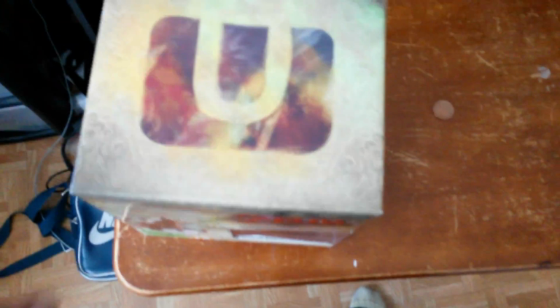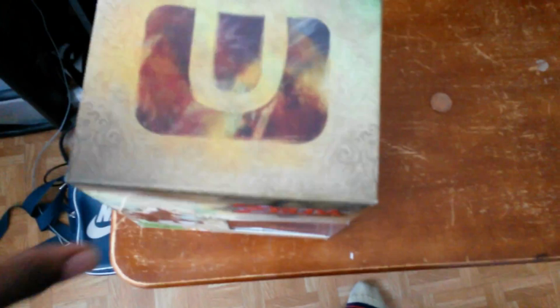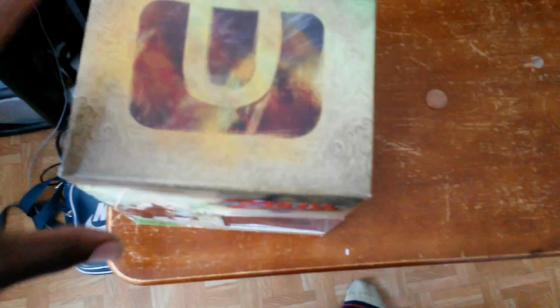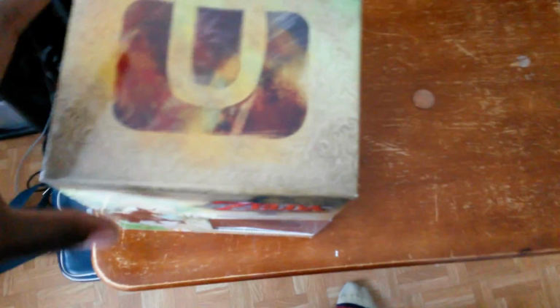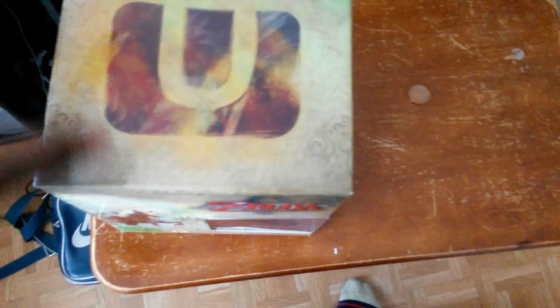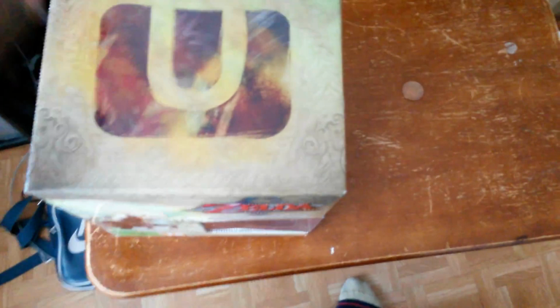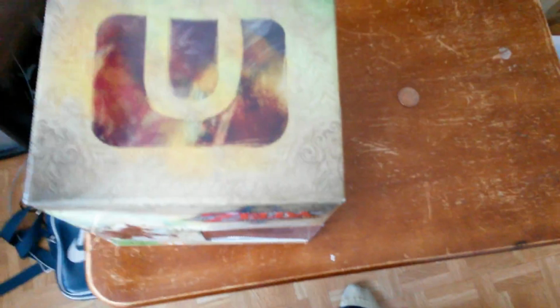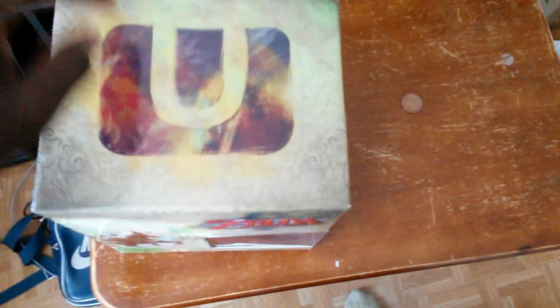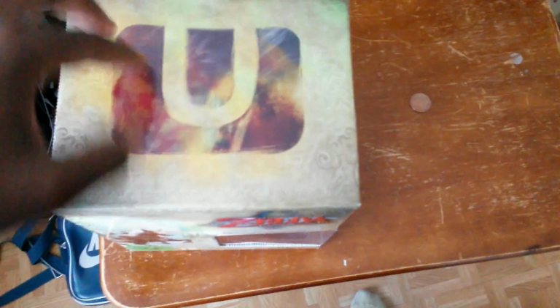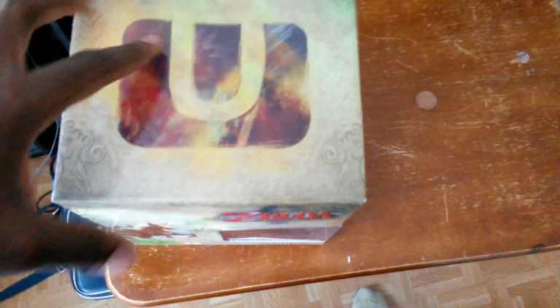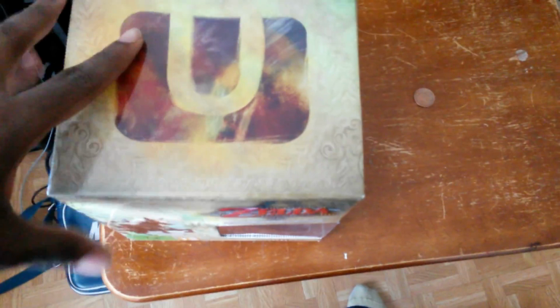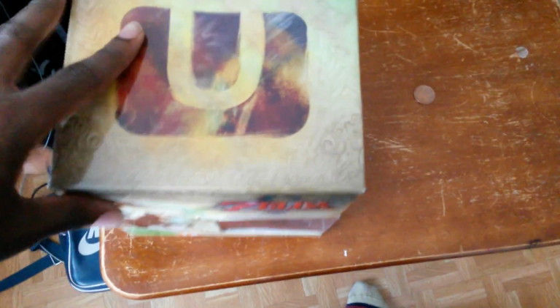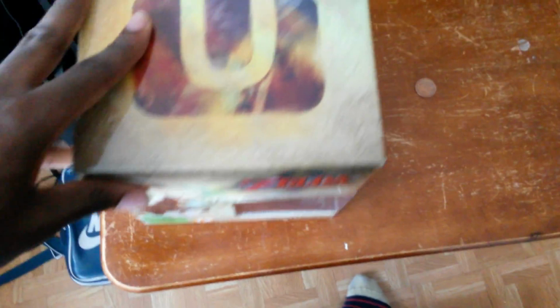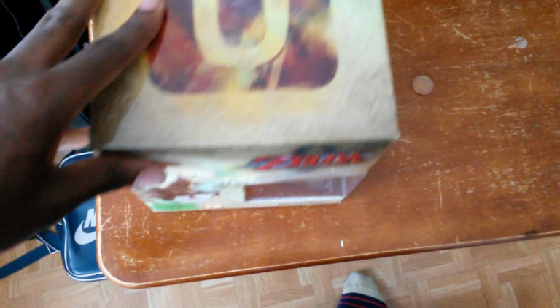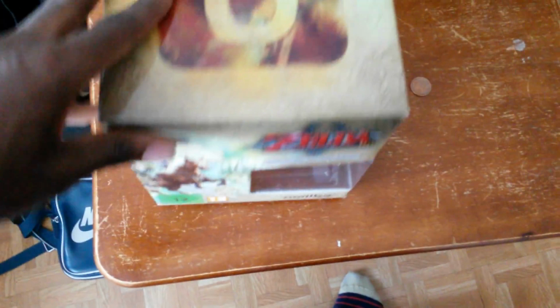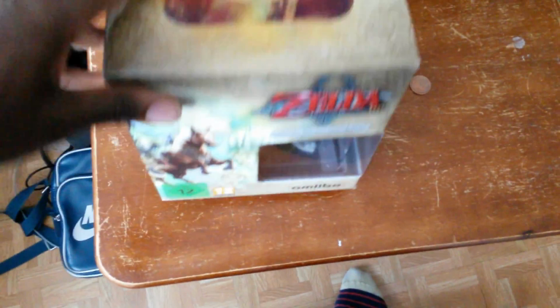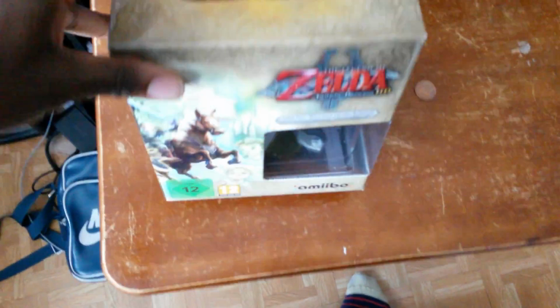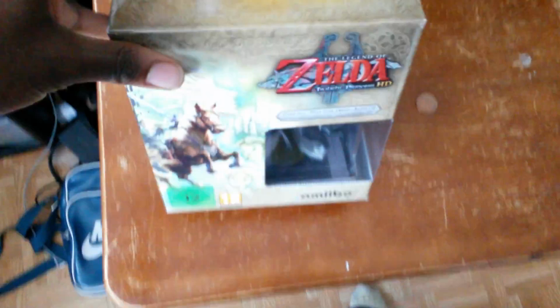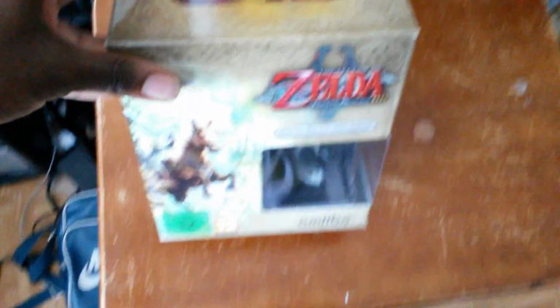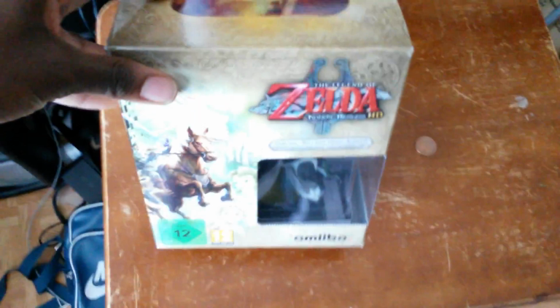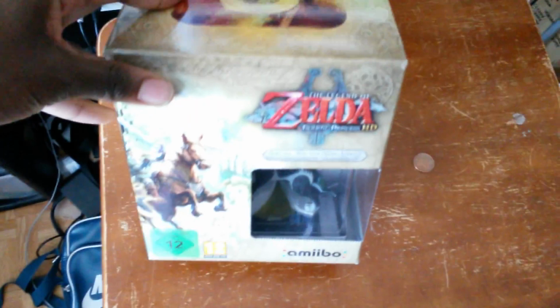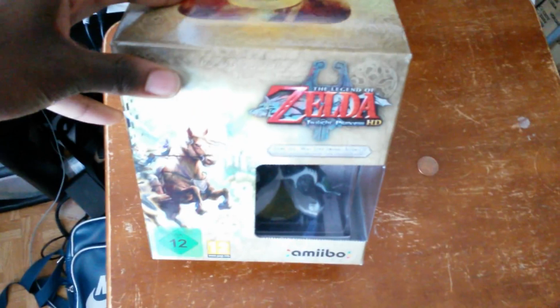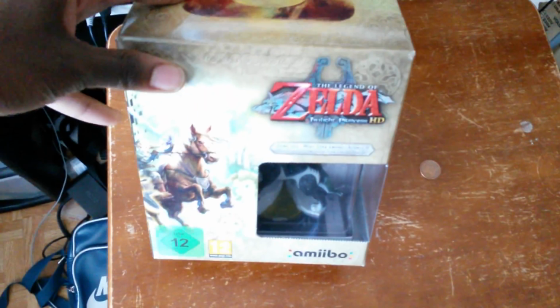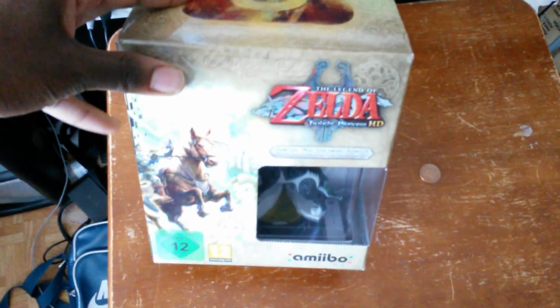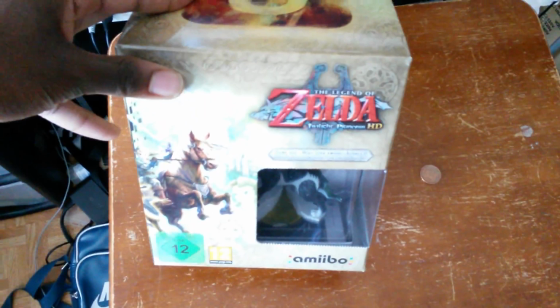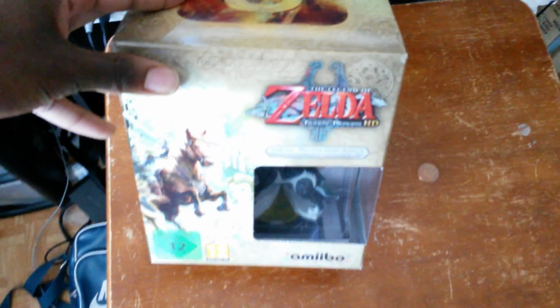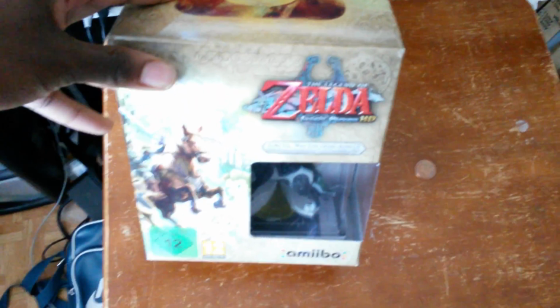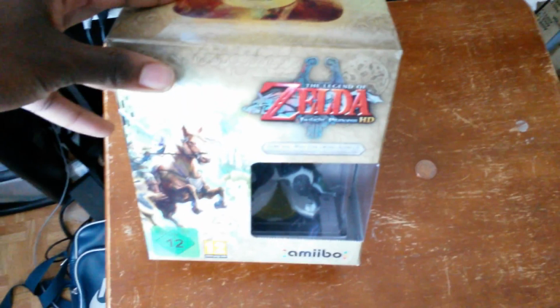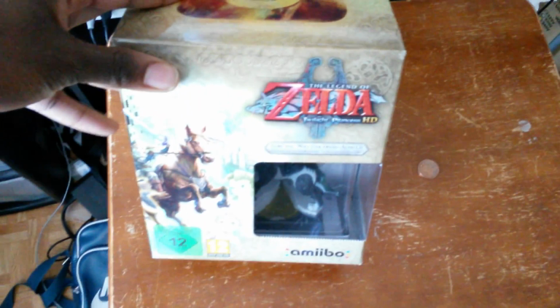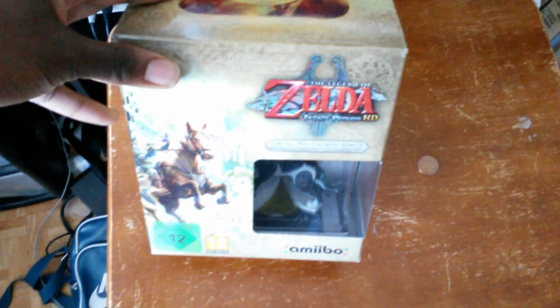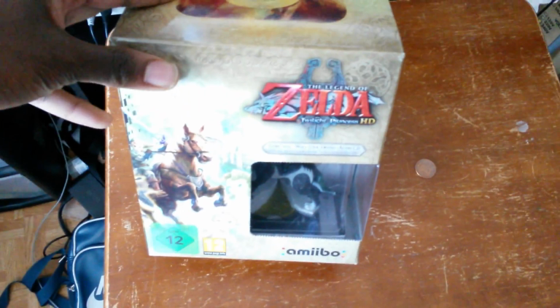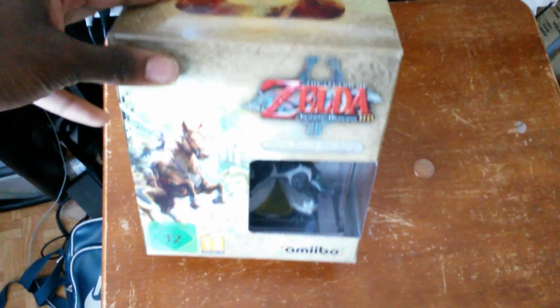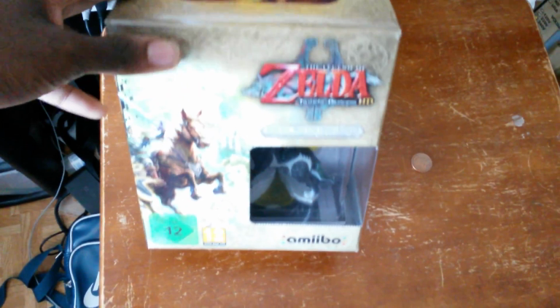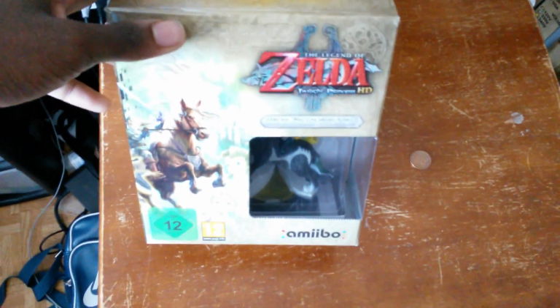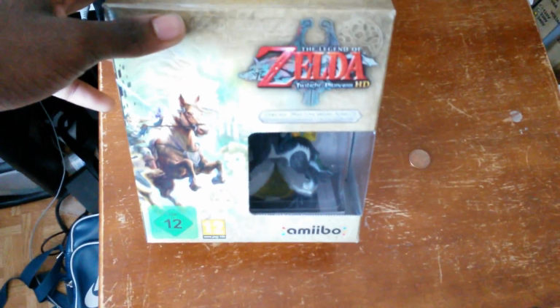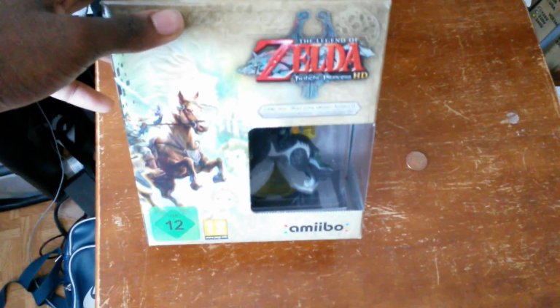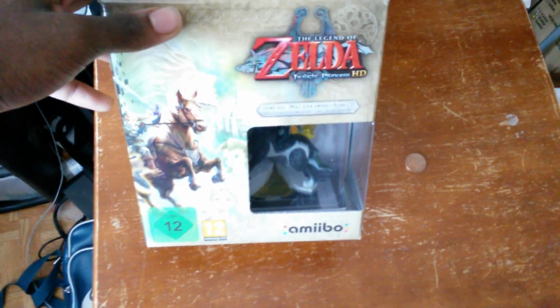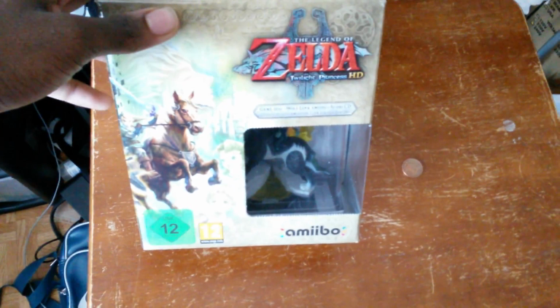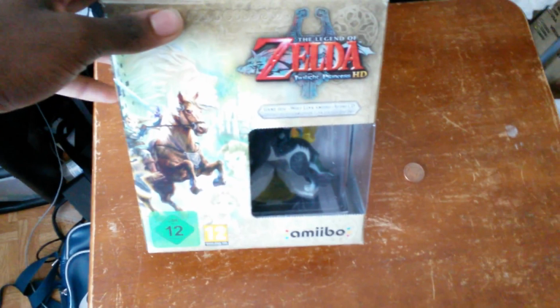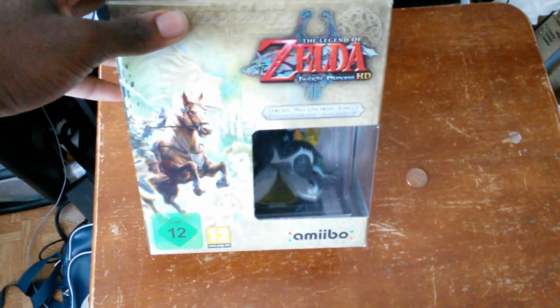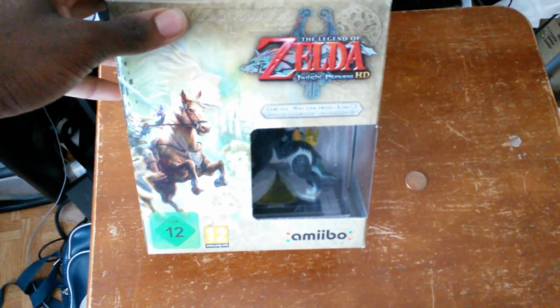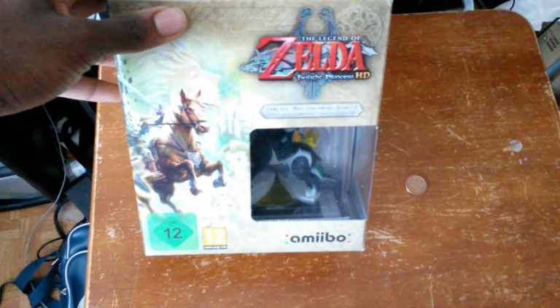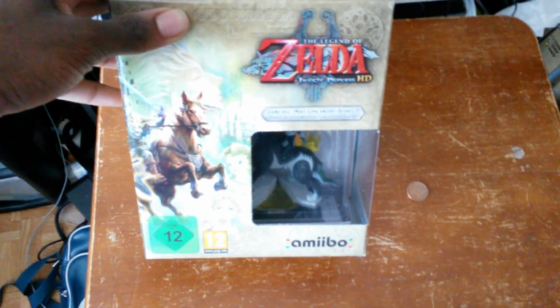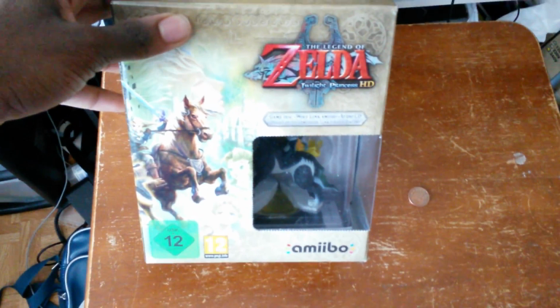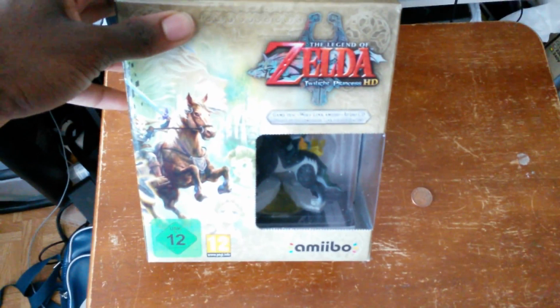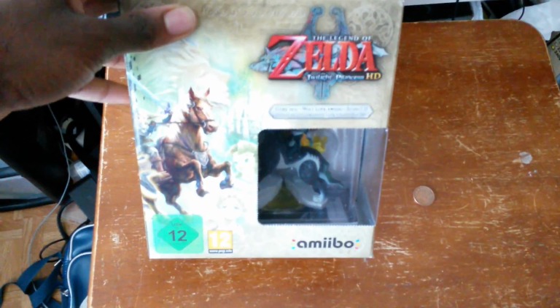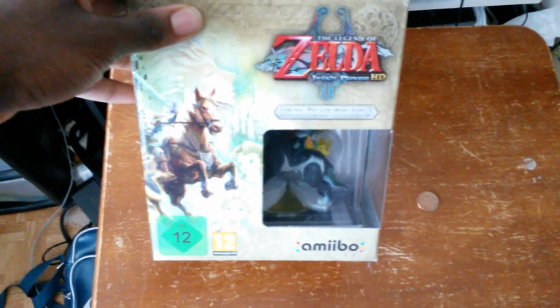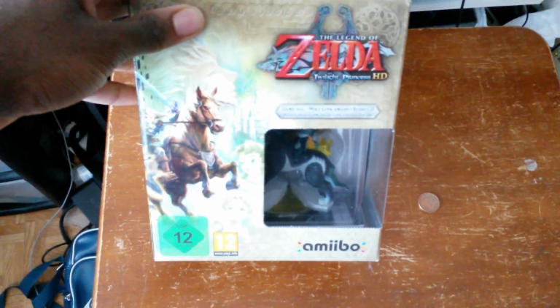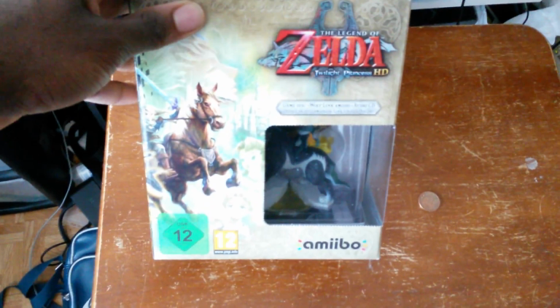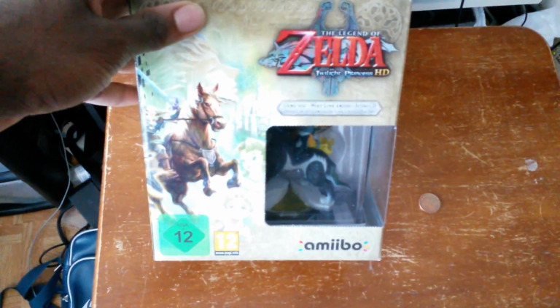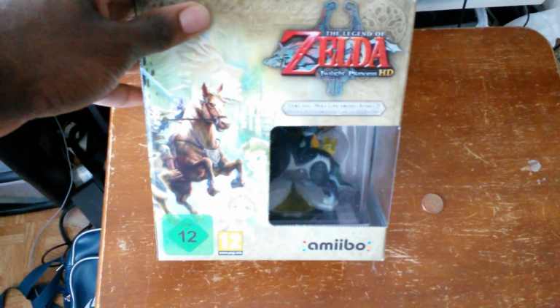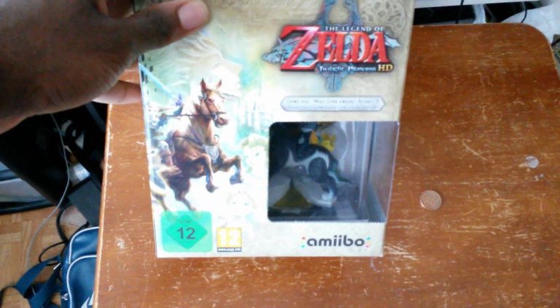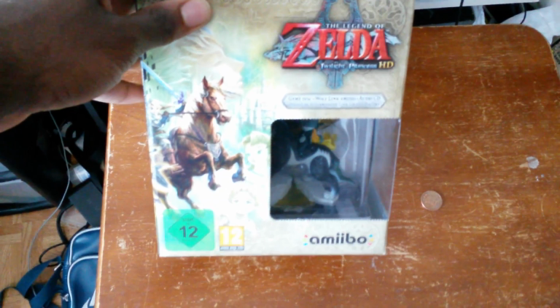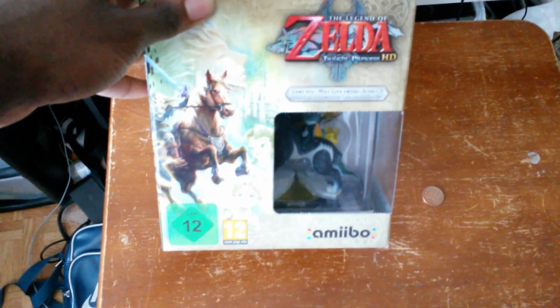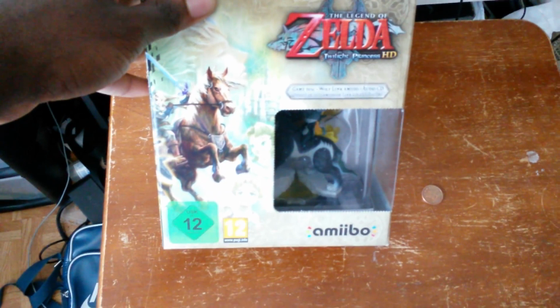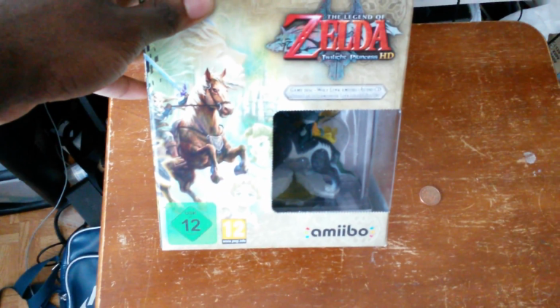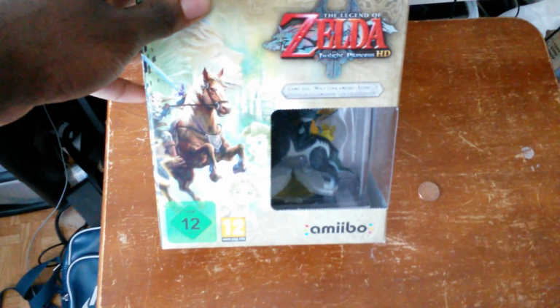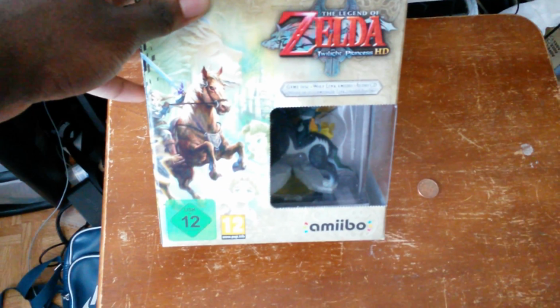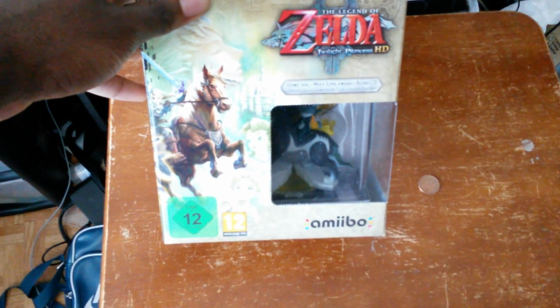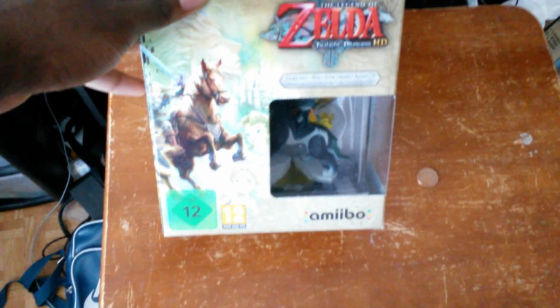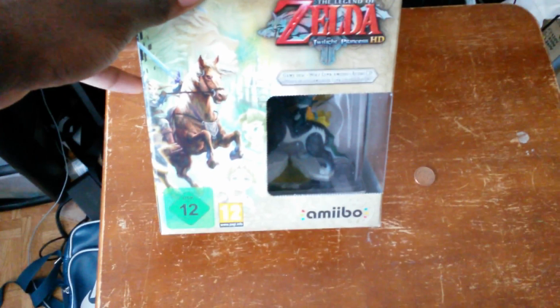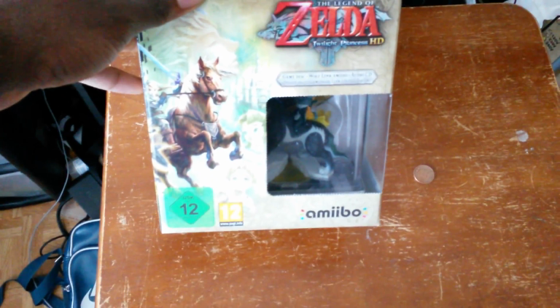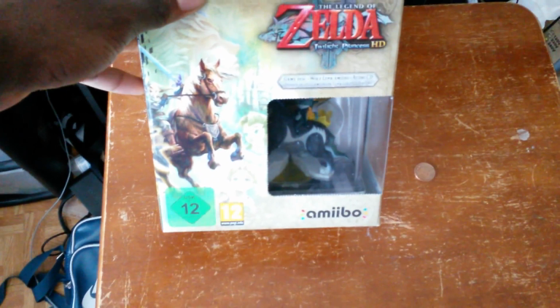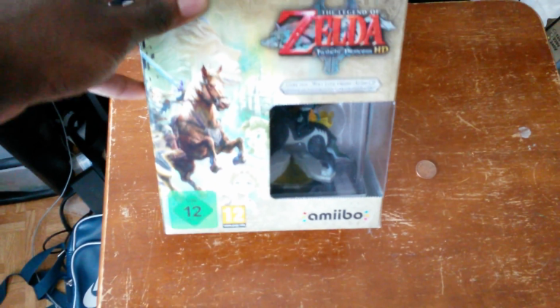What's good people? It's your boy Edmund TV. We're doing a quick little unboxing for Legend of Zelda Twilight Princess HD.